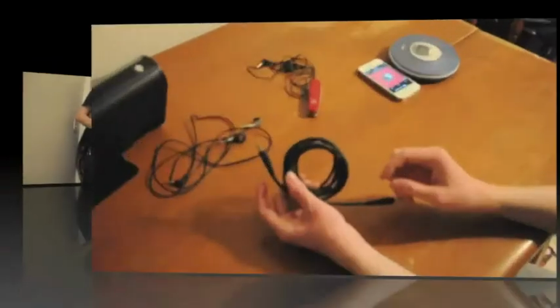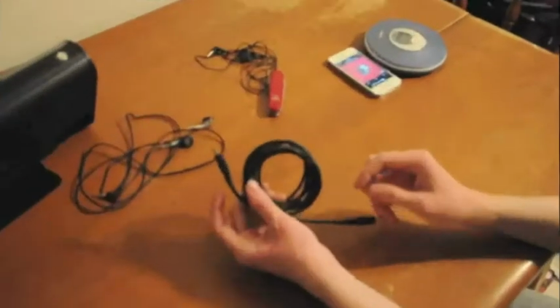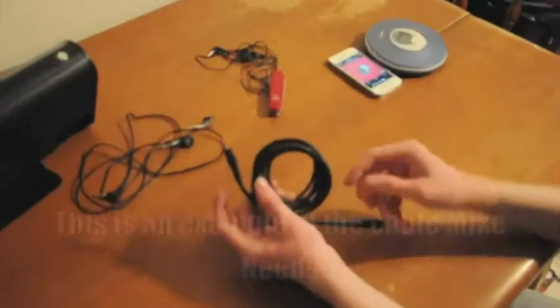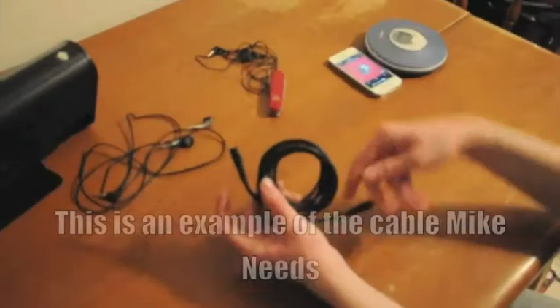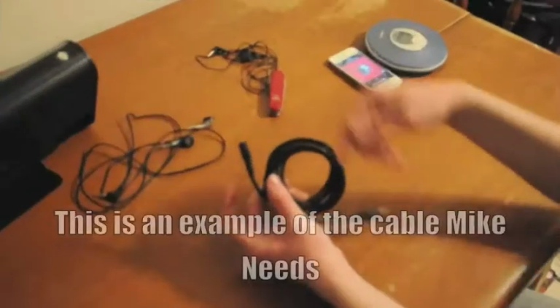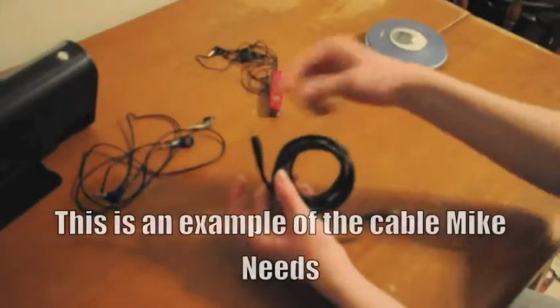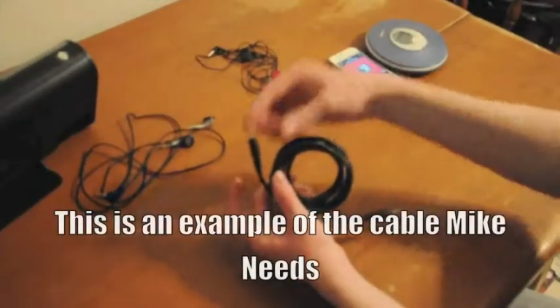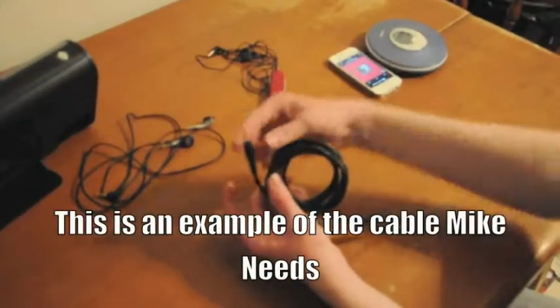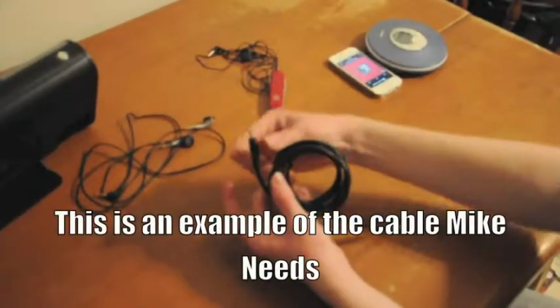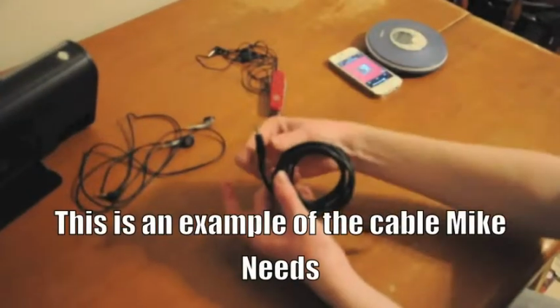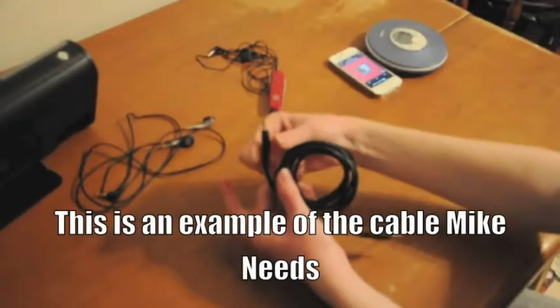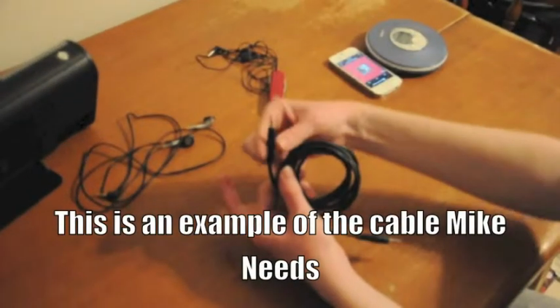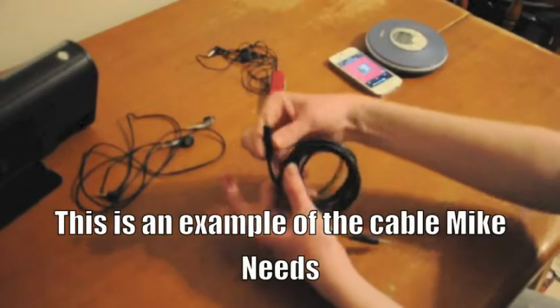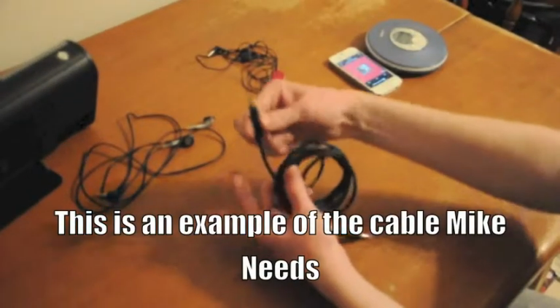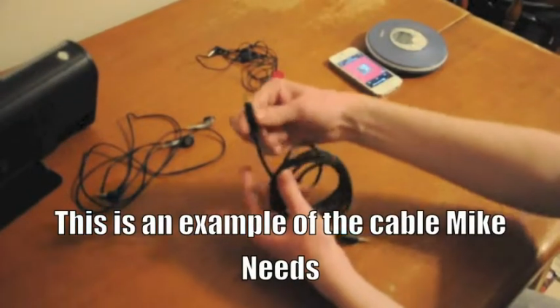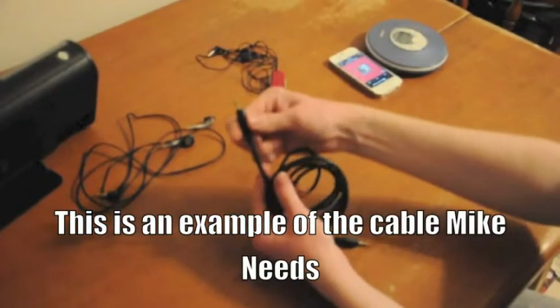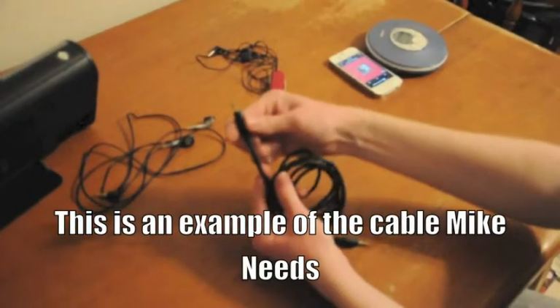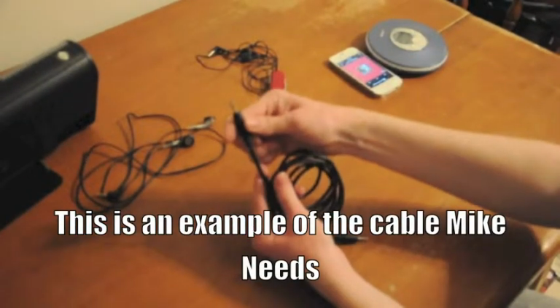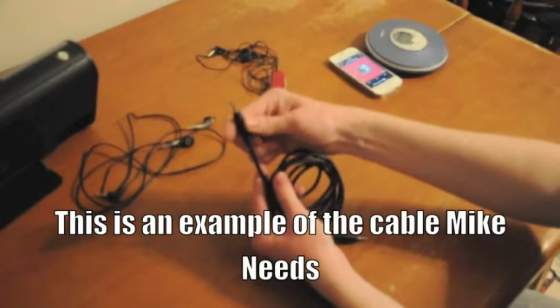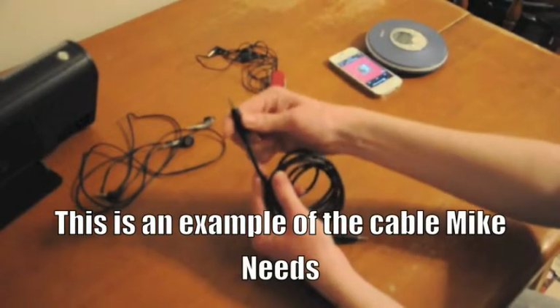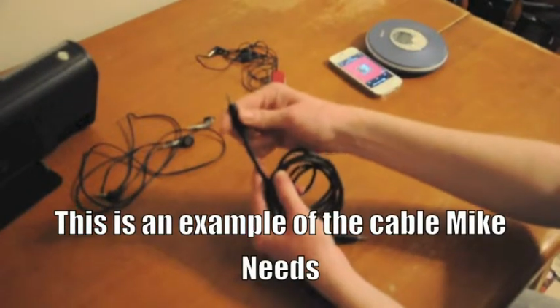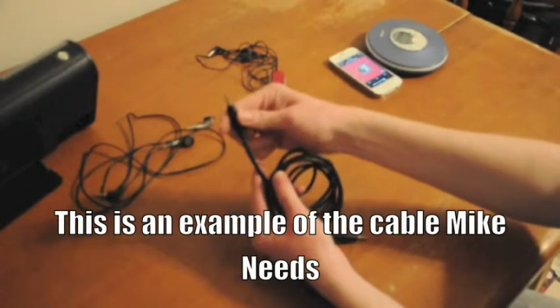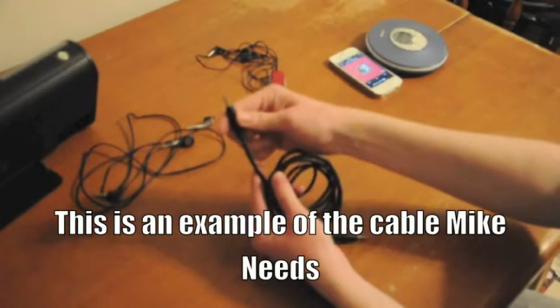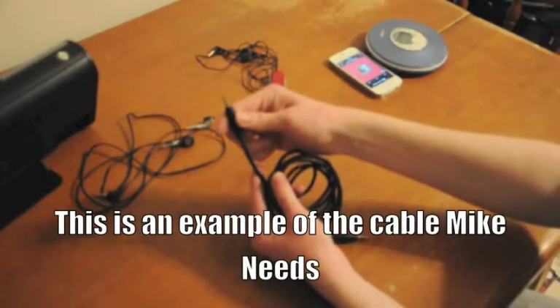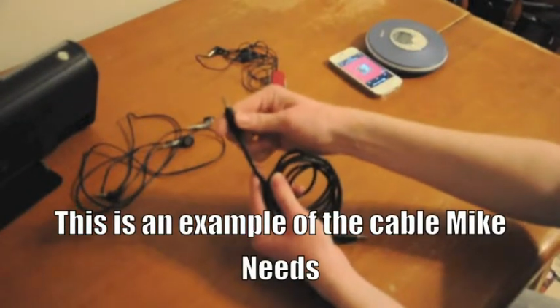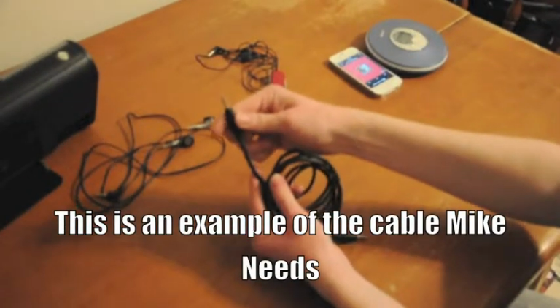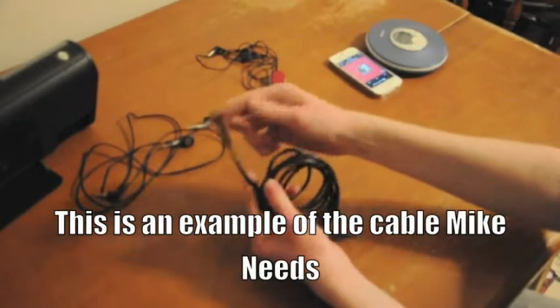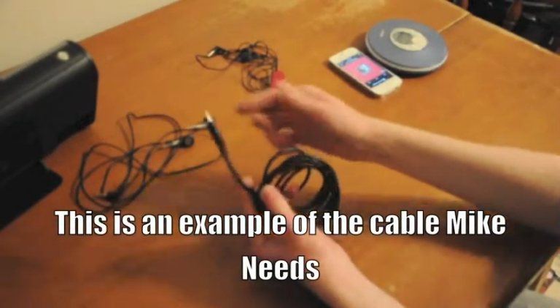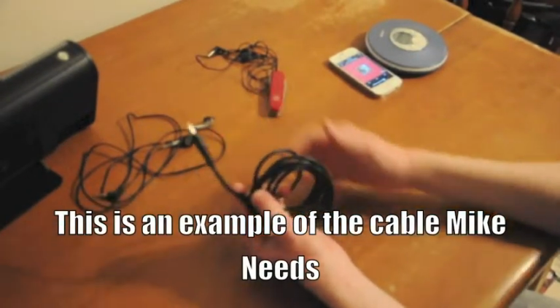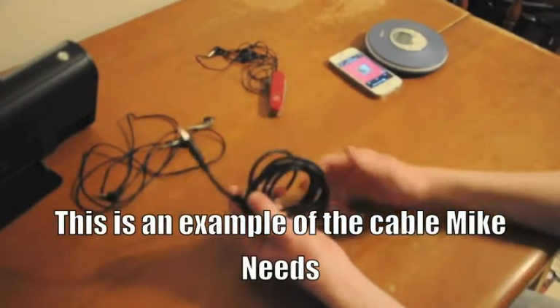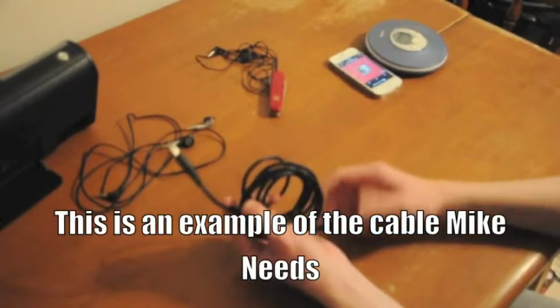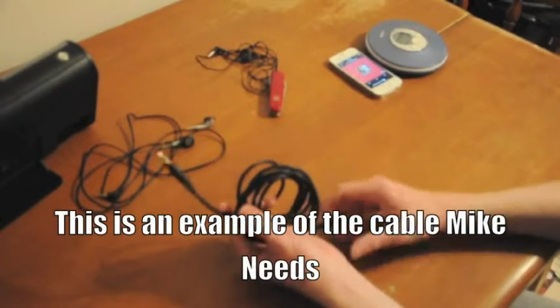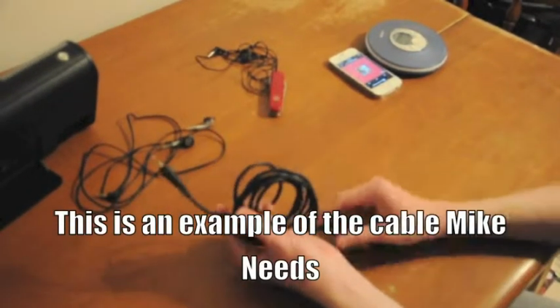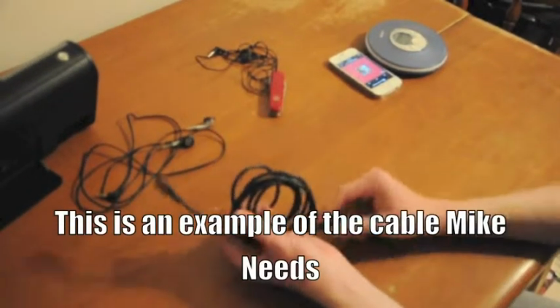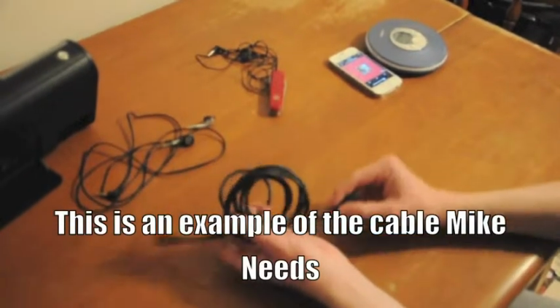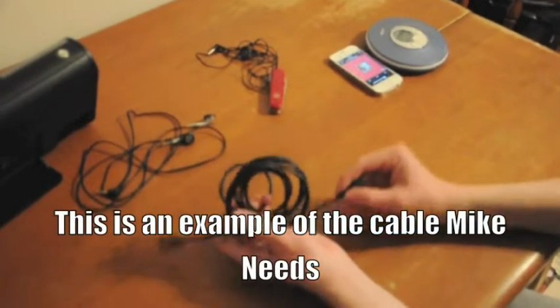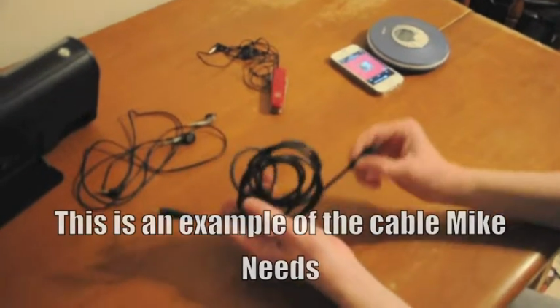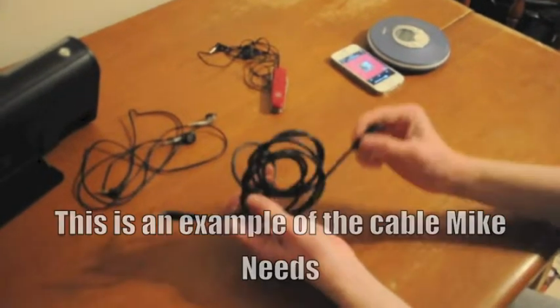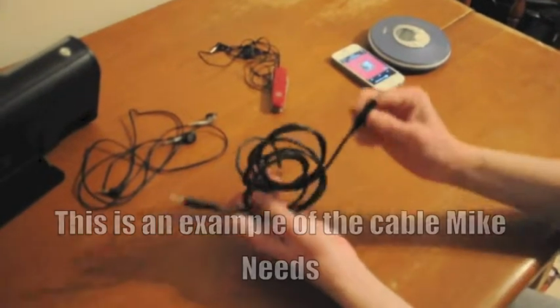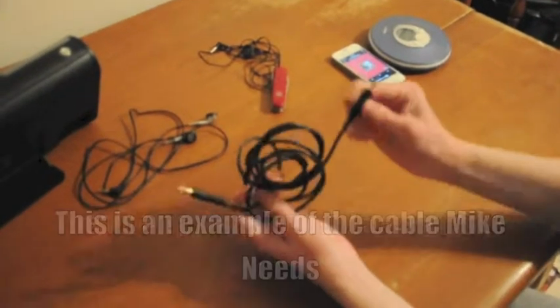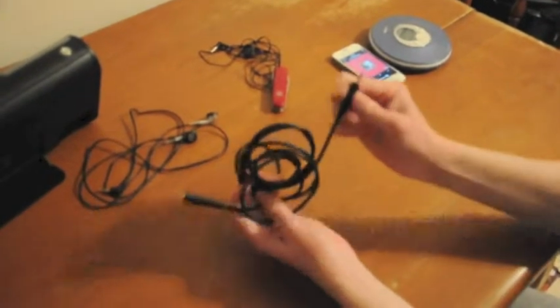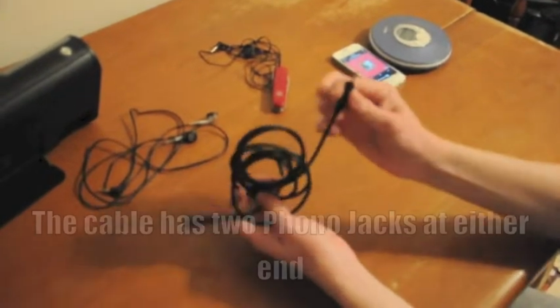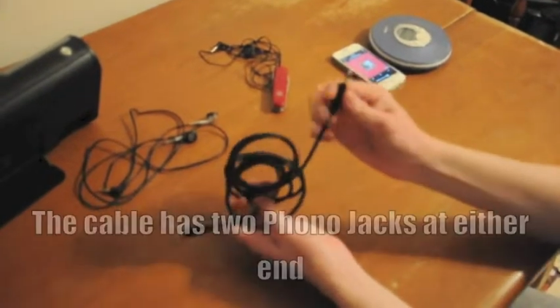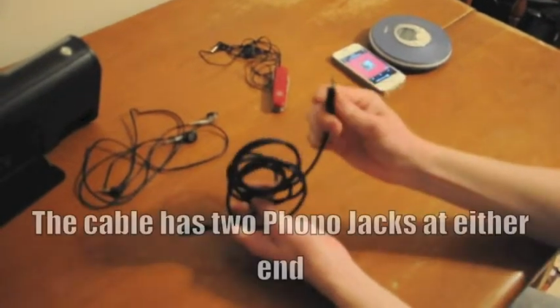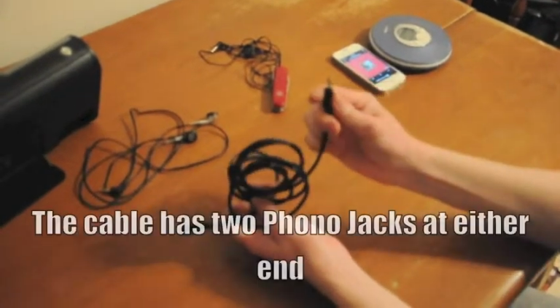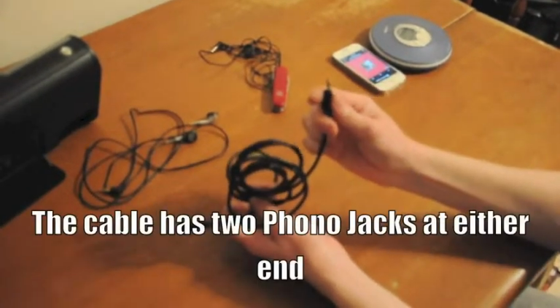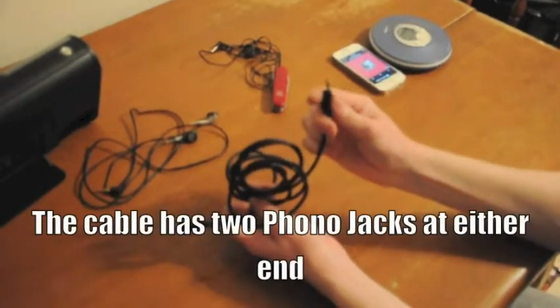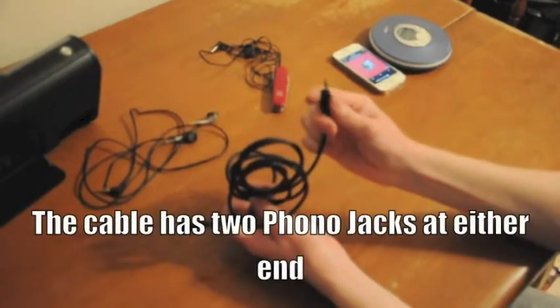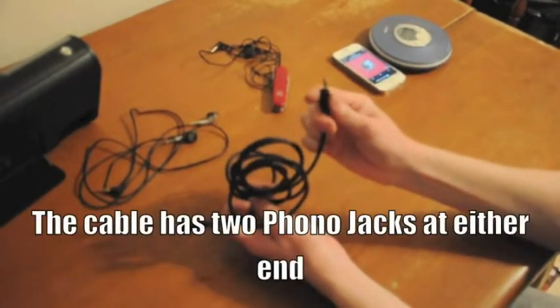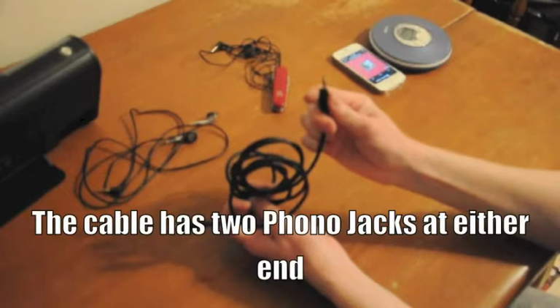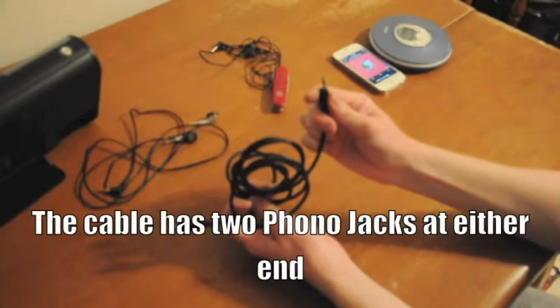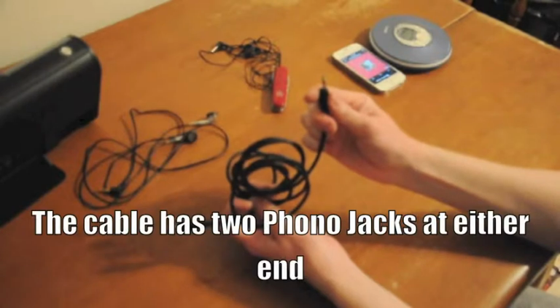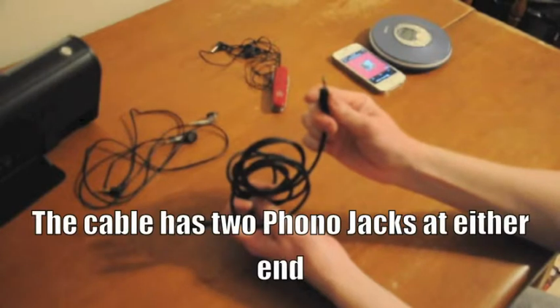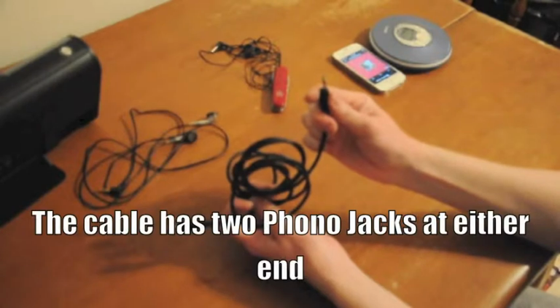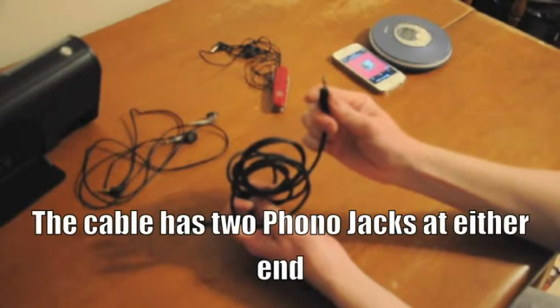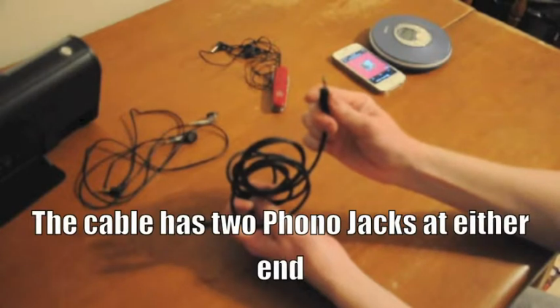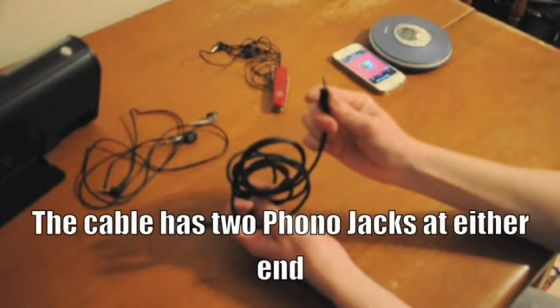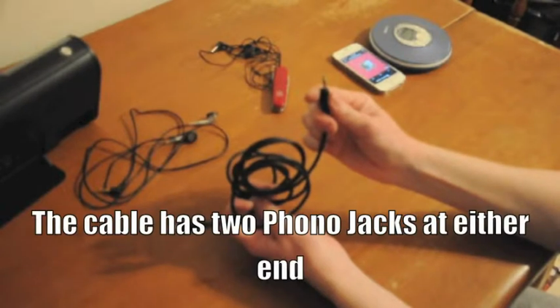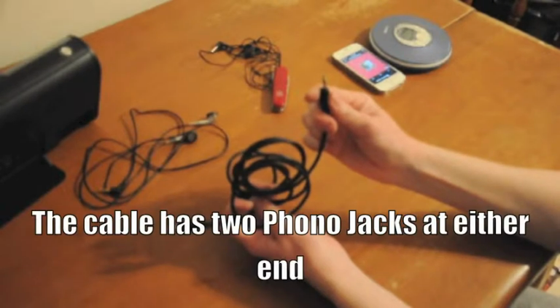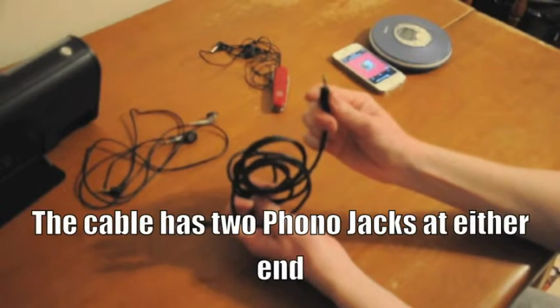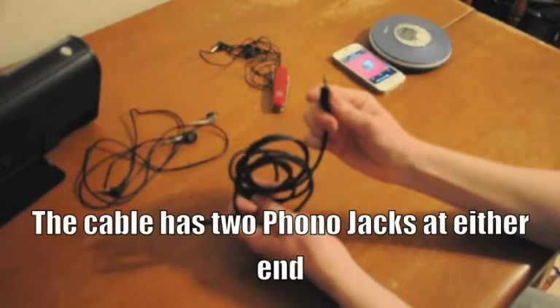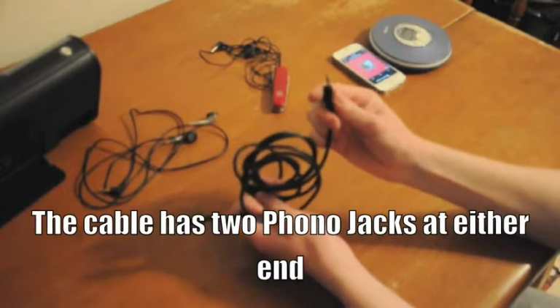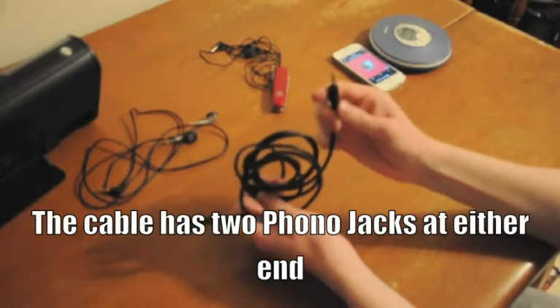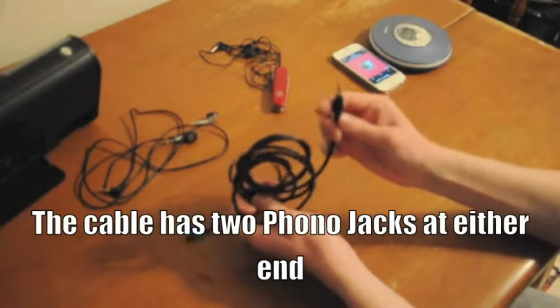Mike dreams he has a cable like this with two phono jacks on each end. Good luck finding that in Africa, Mike.